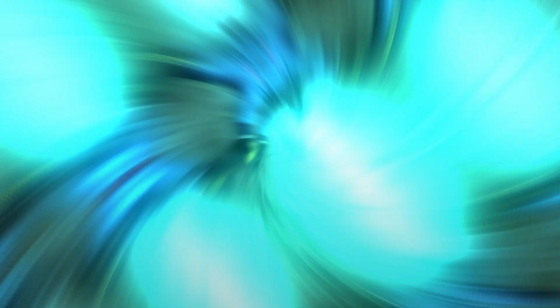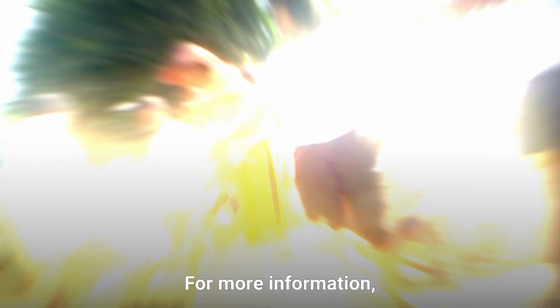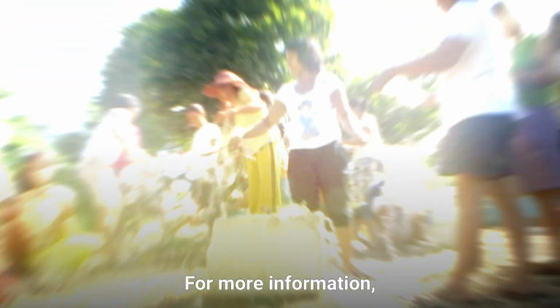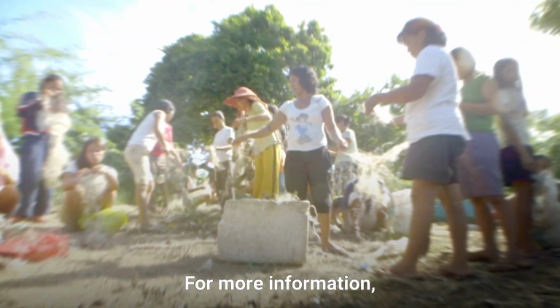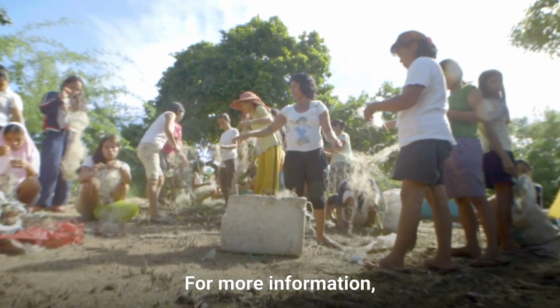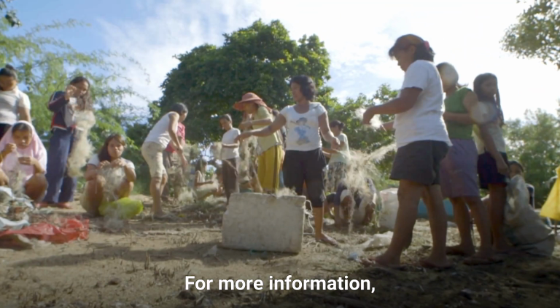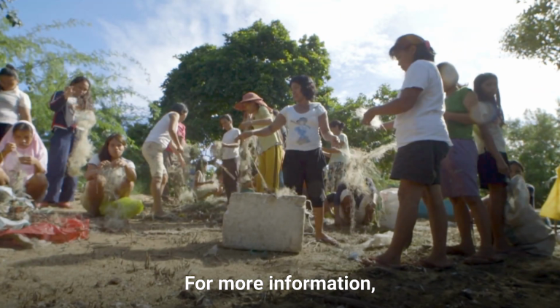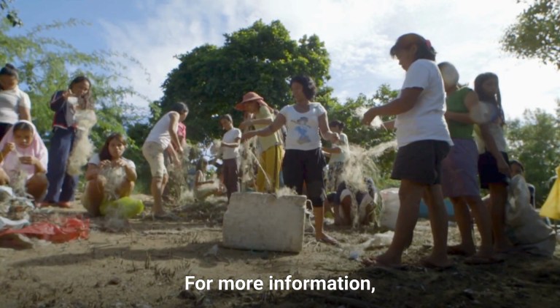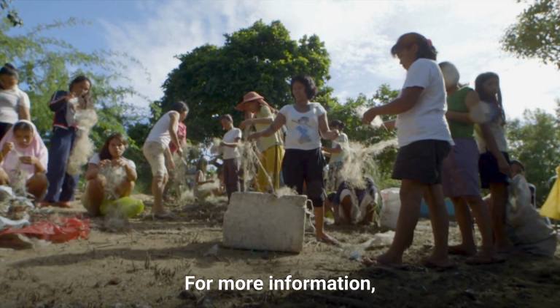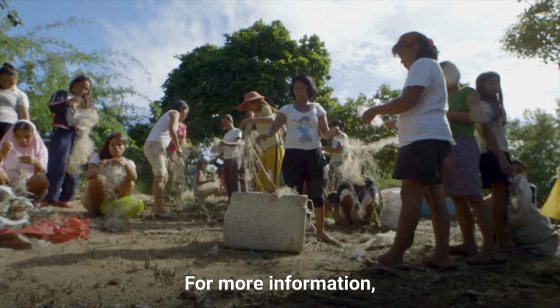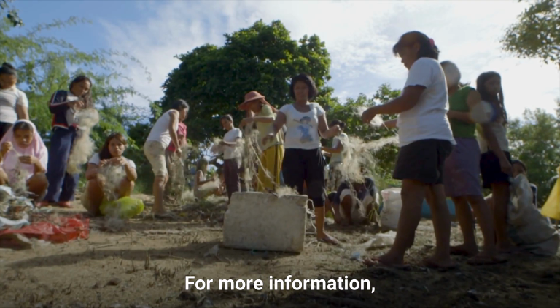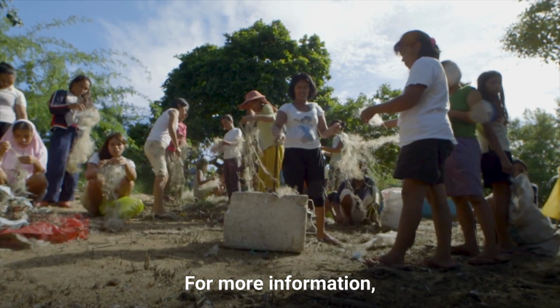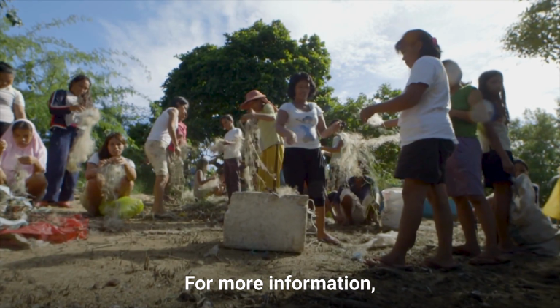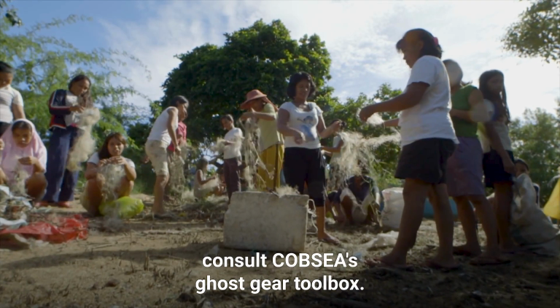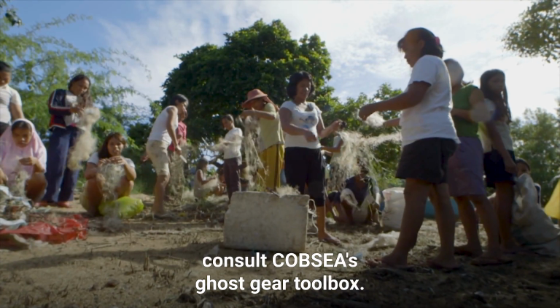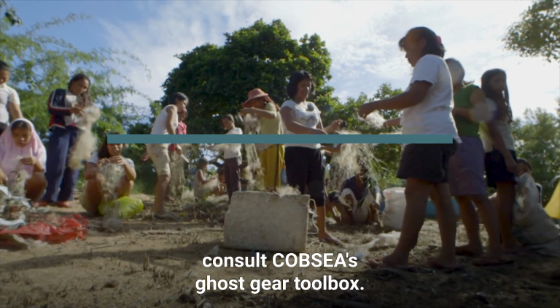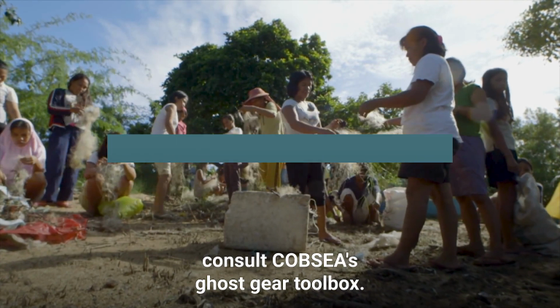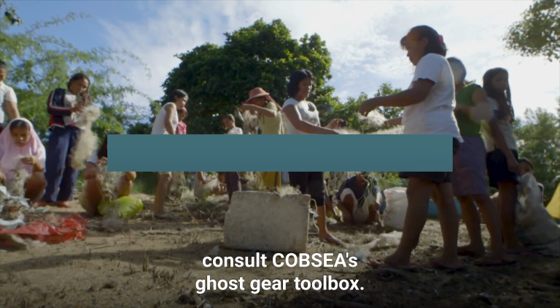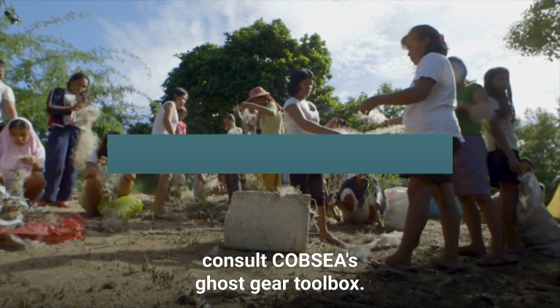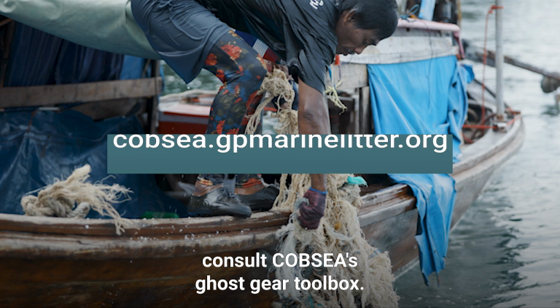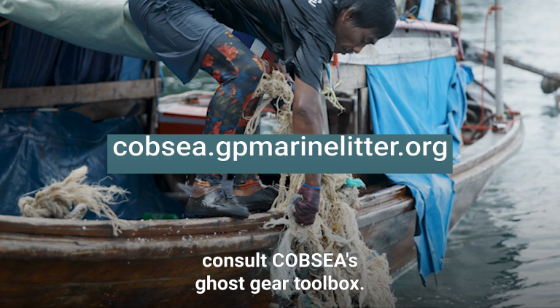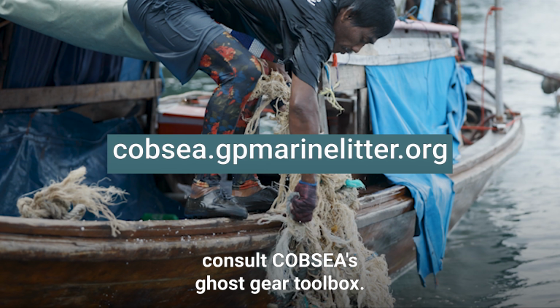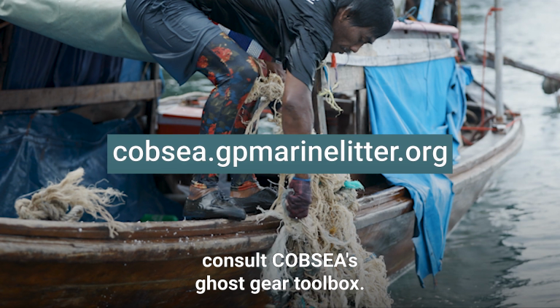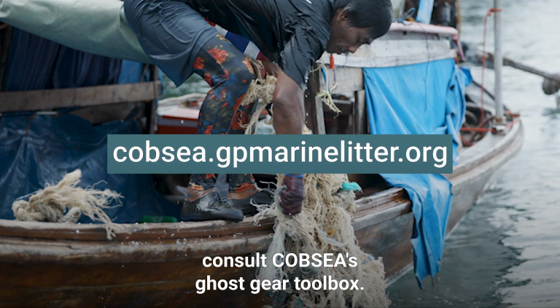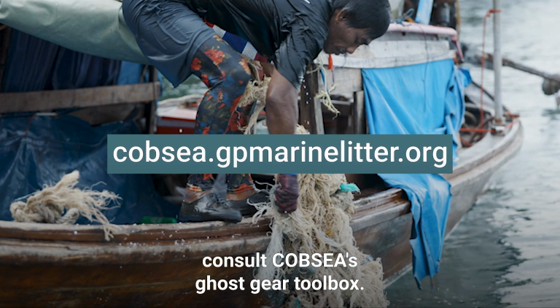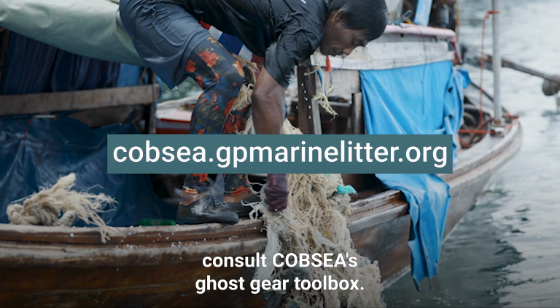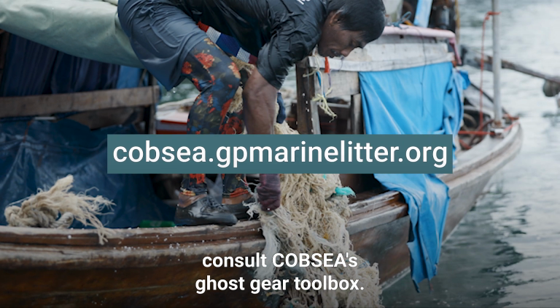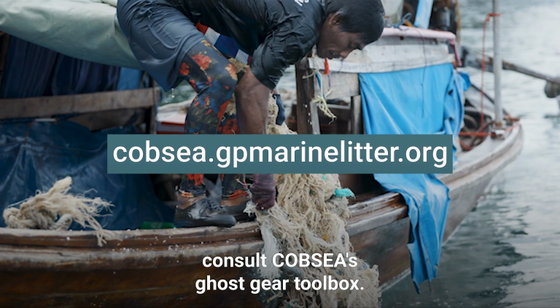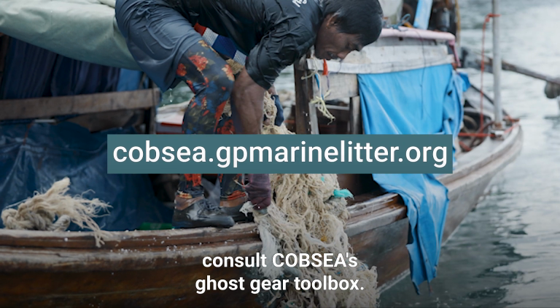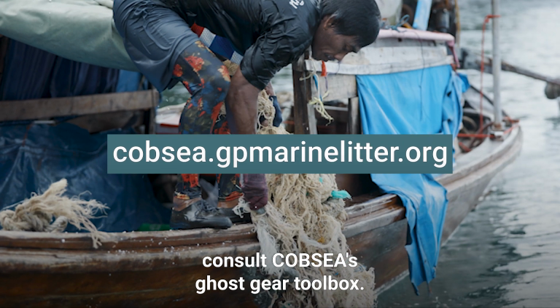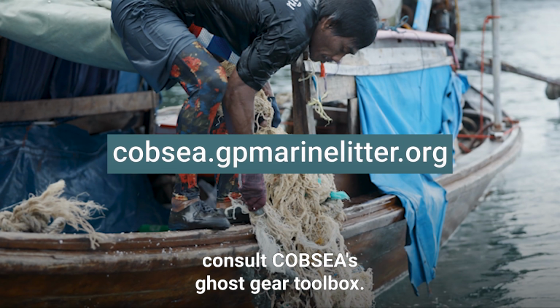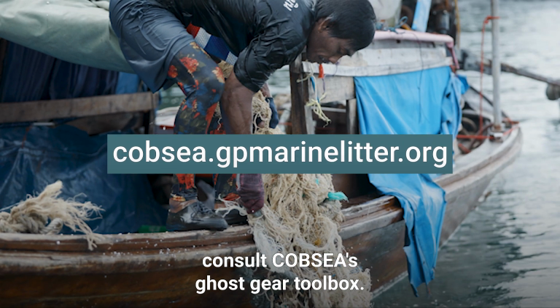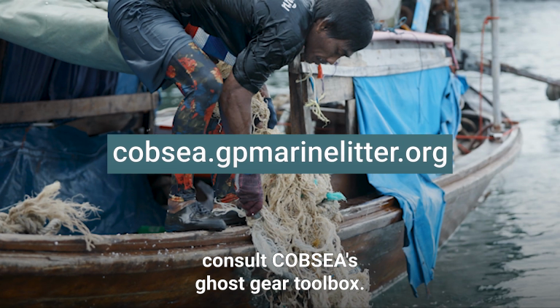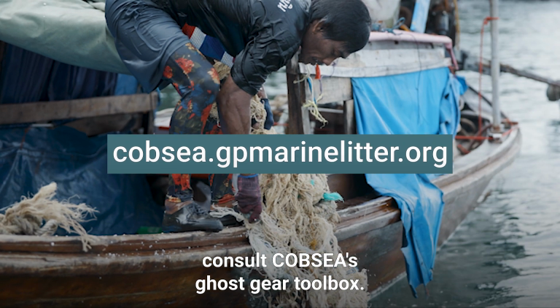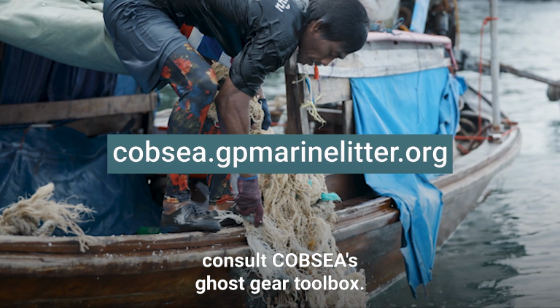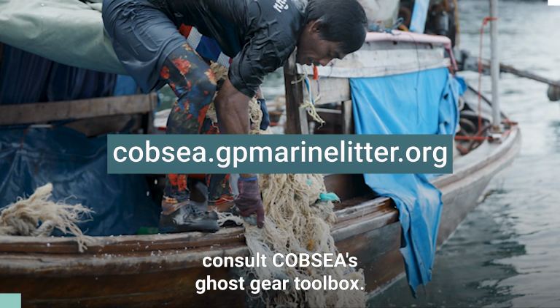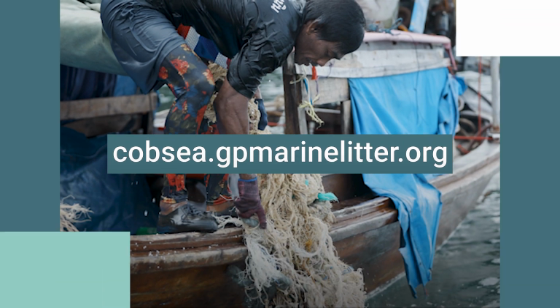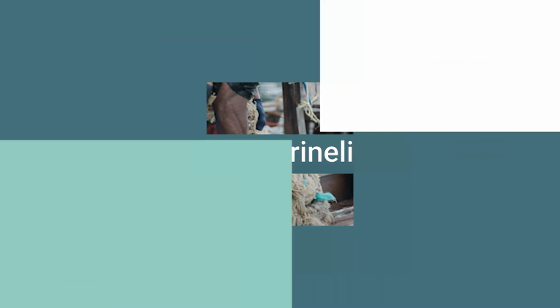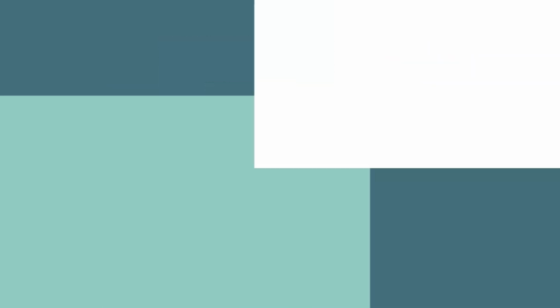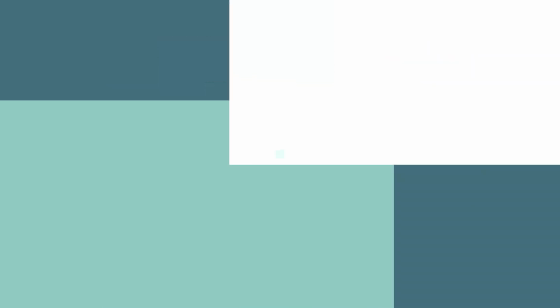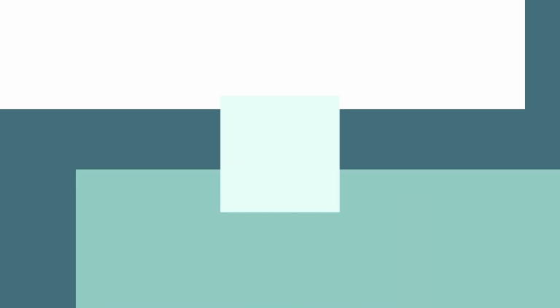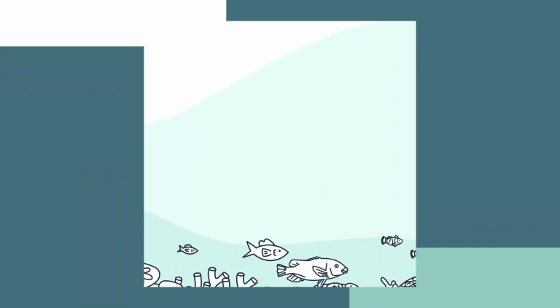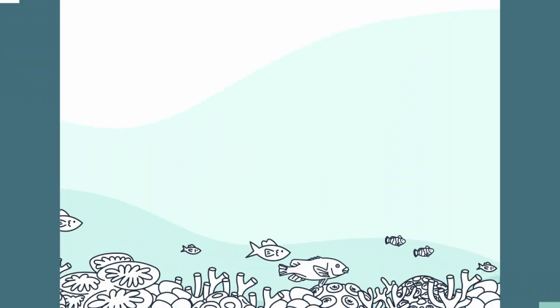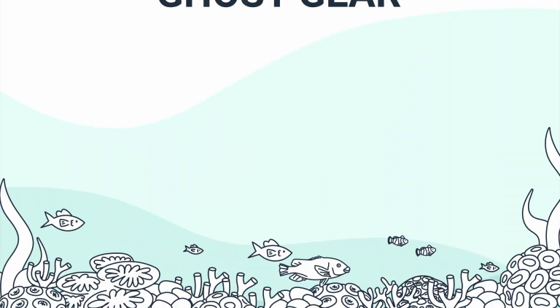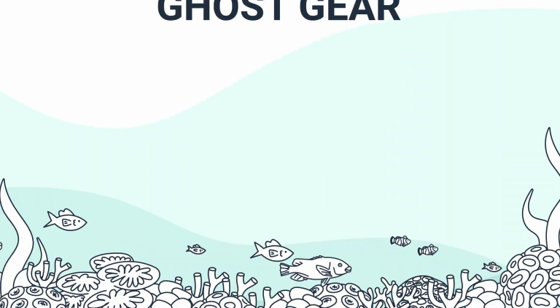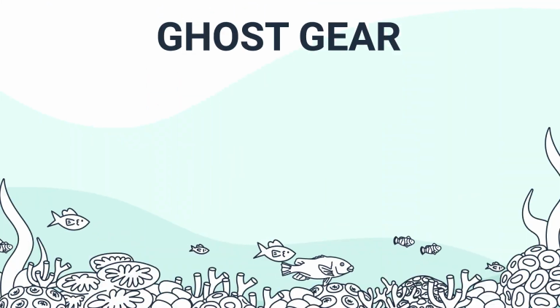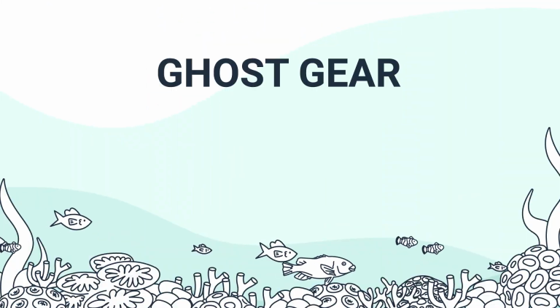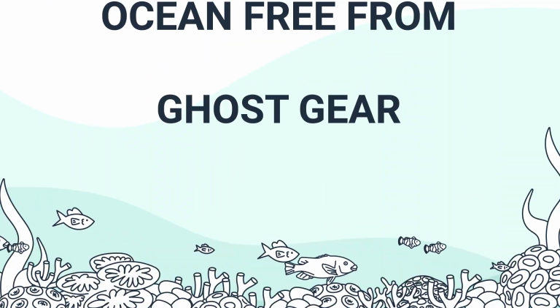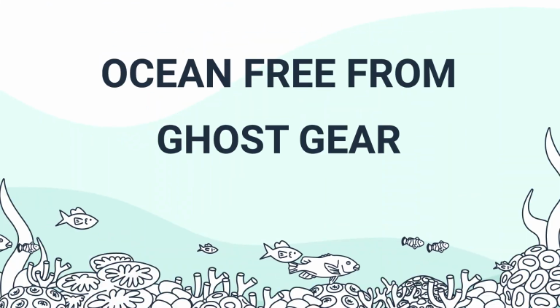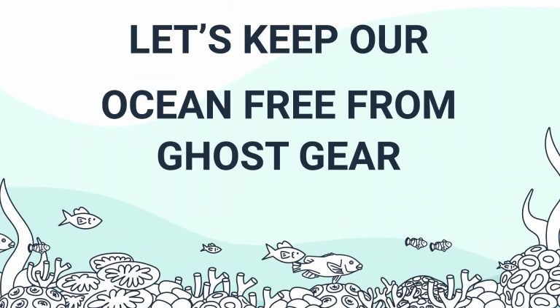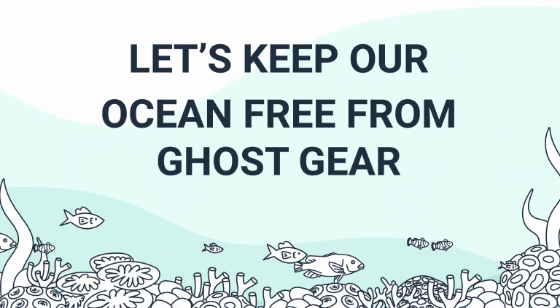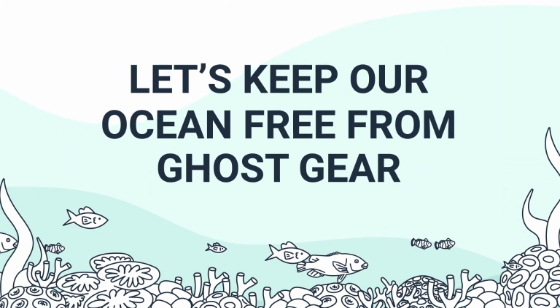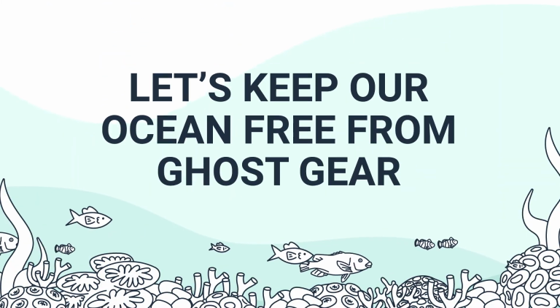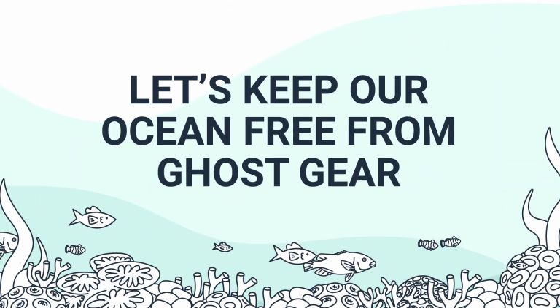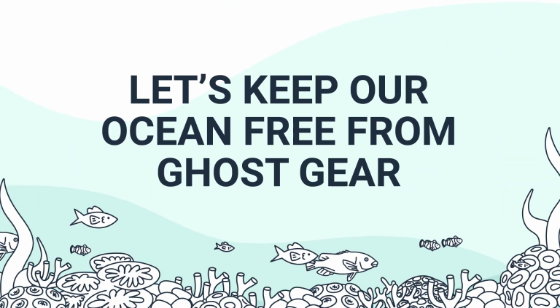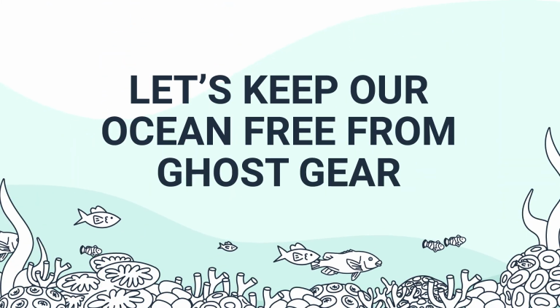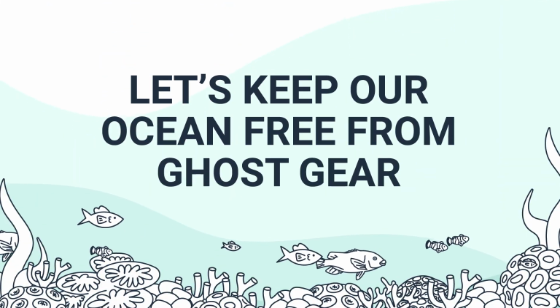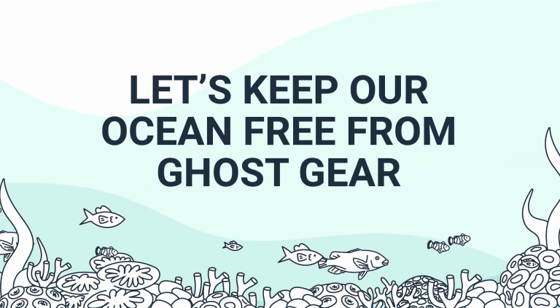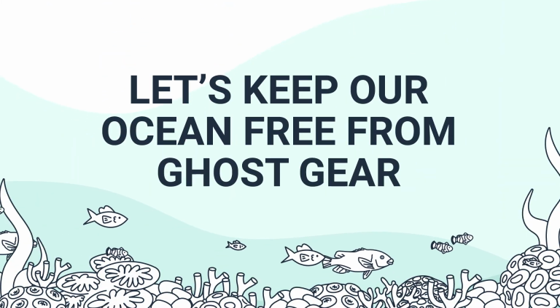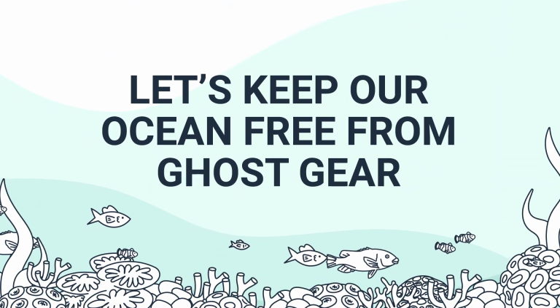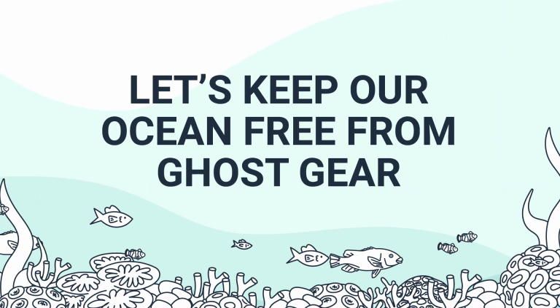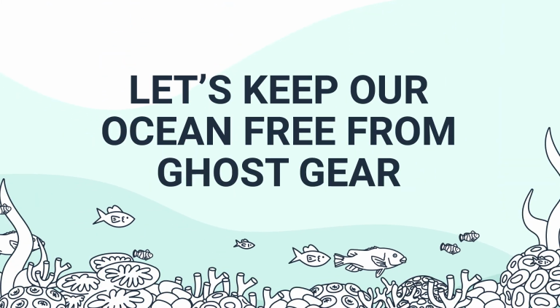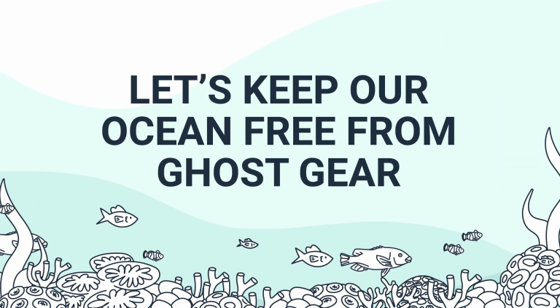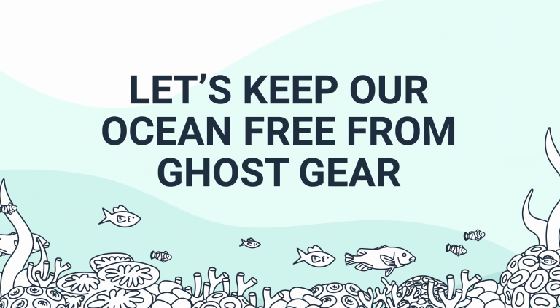For more information, consult COBSEA's Ghost Gear Toolbox. Let's keep our ocean free from ghost gear.